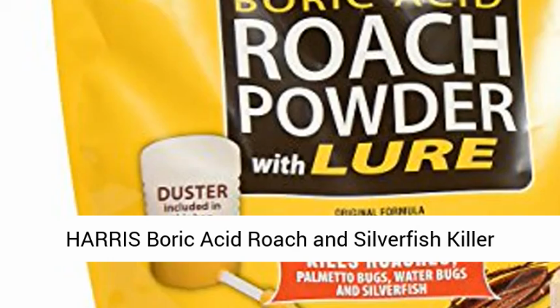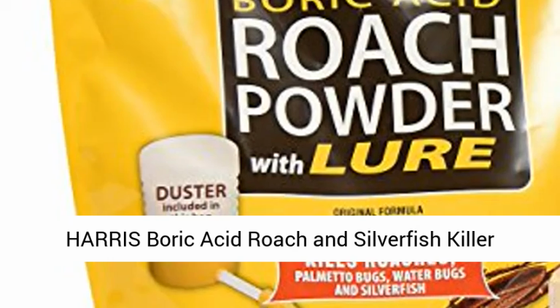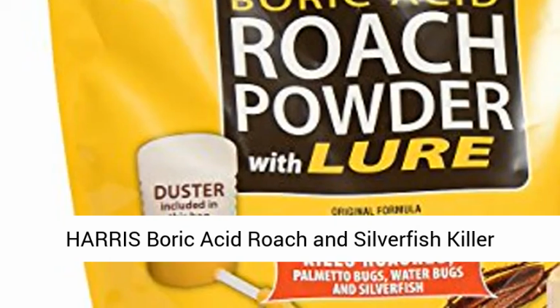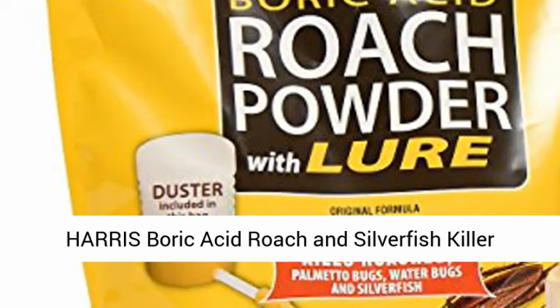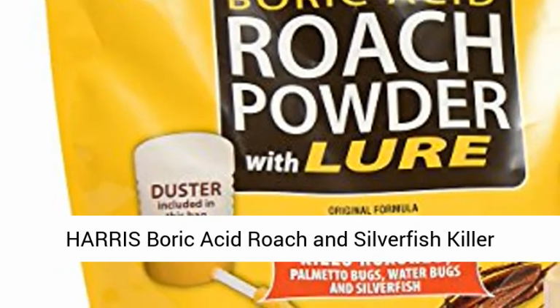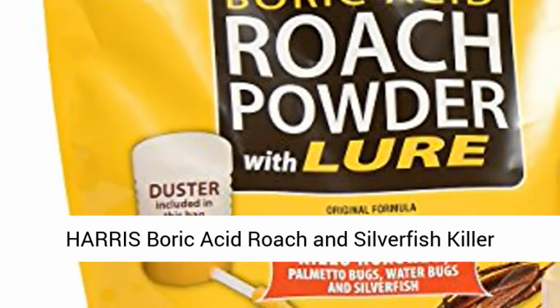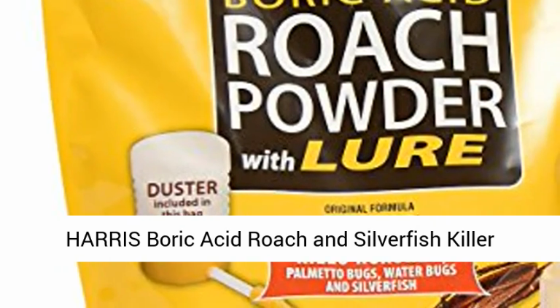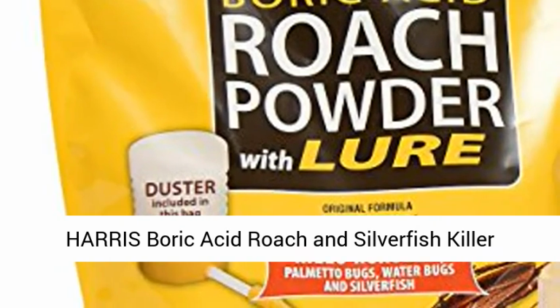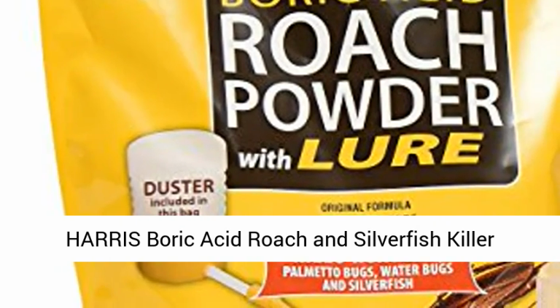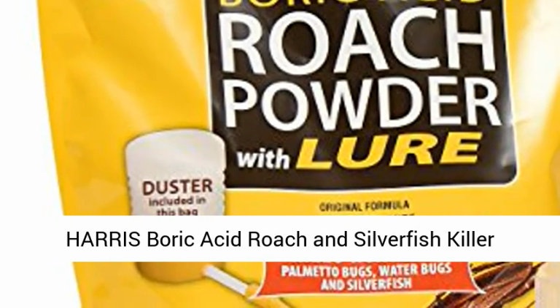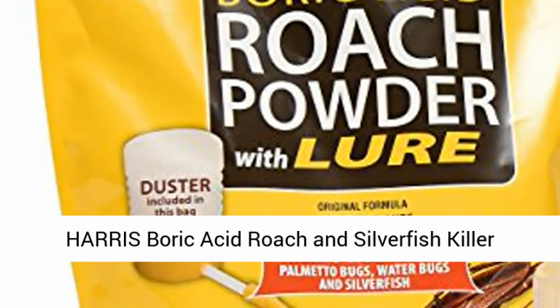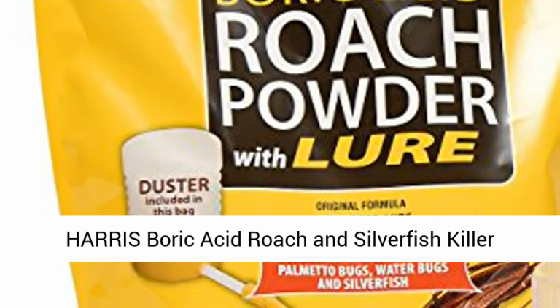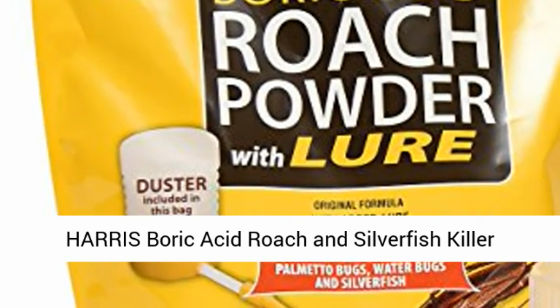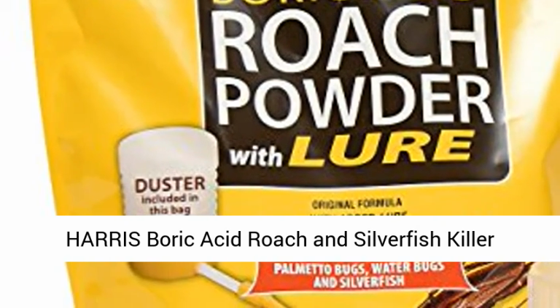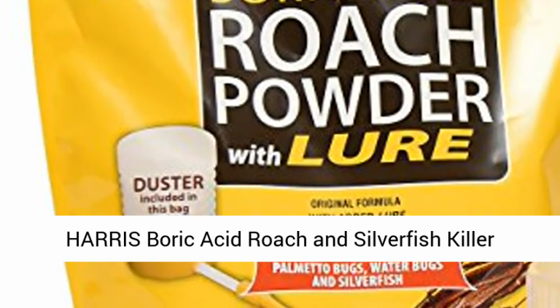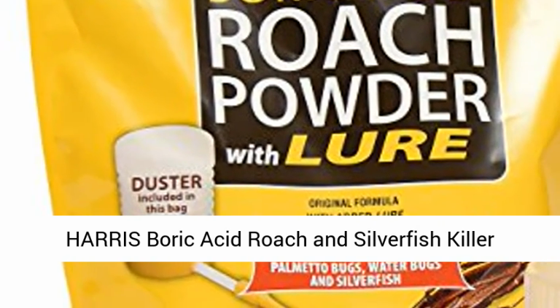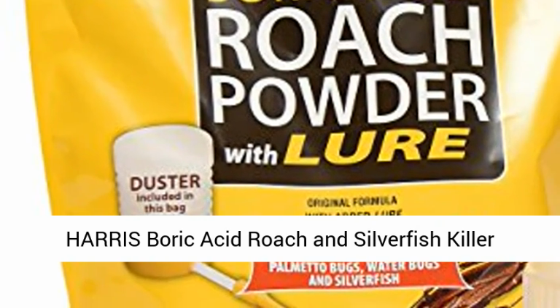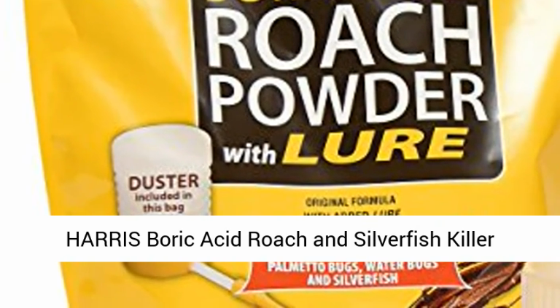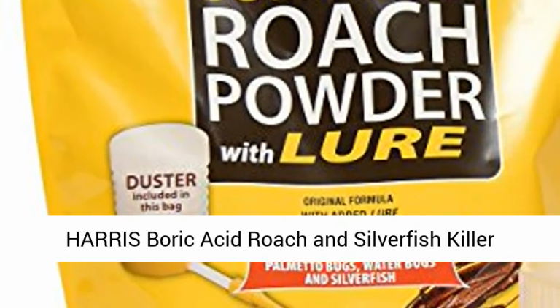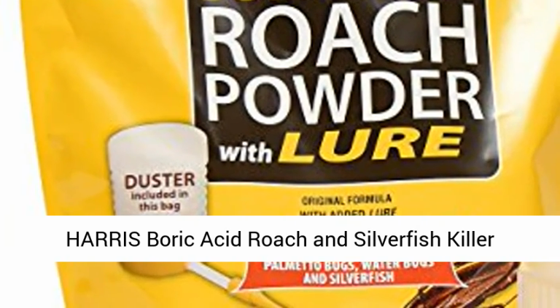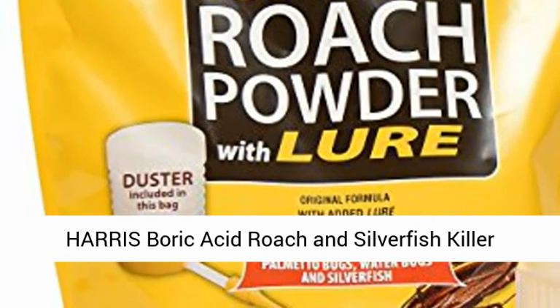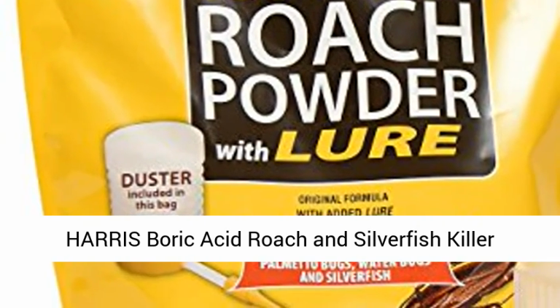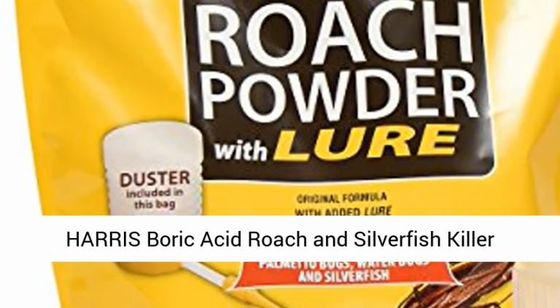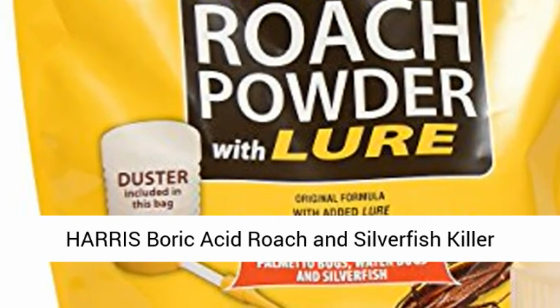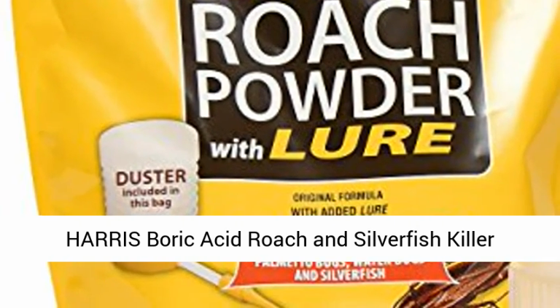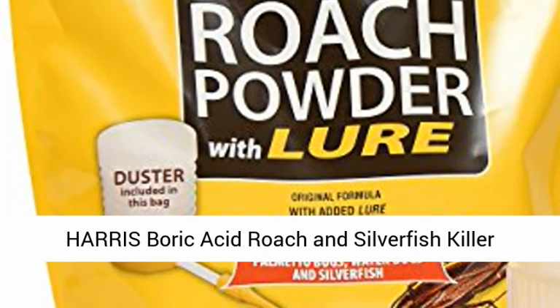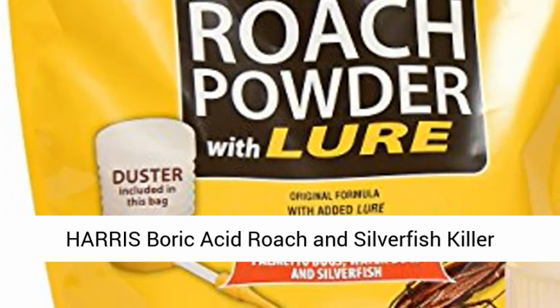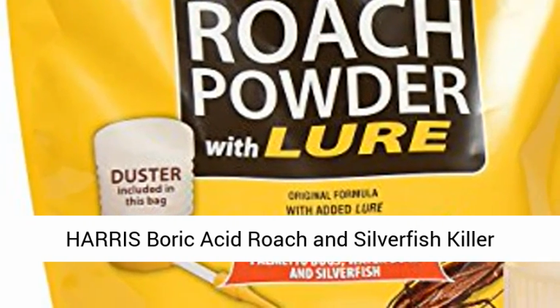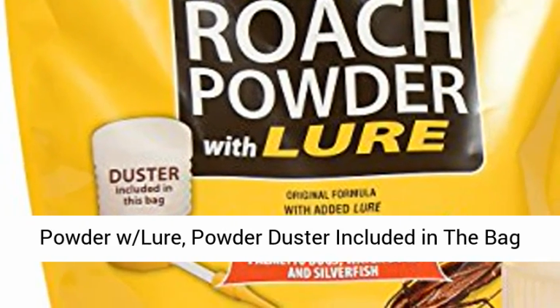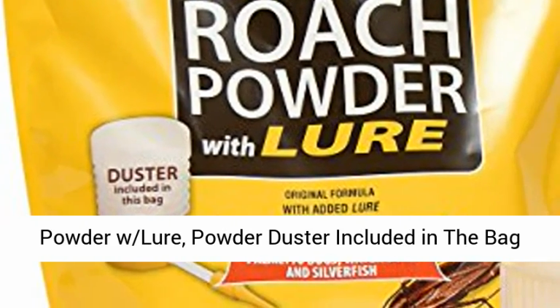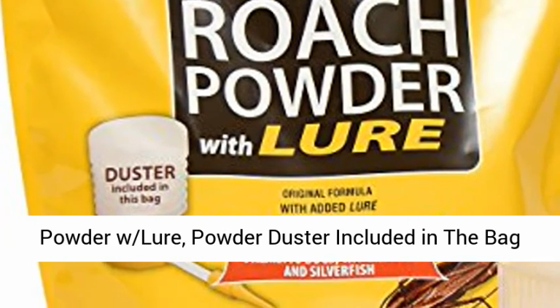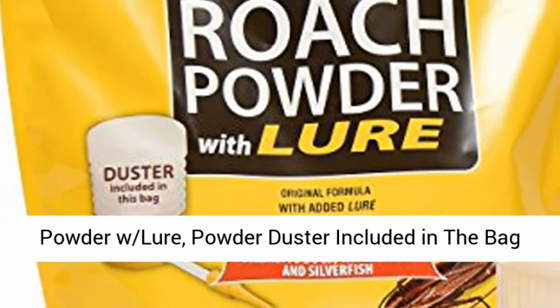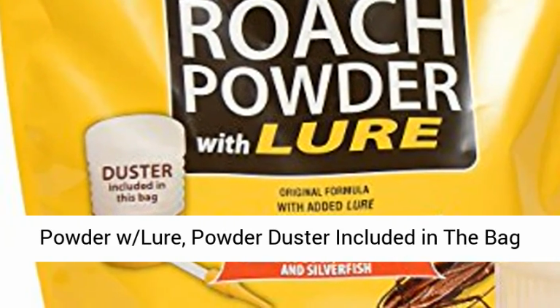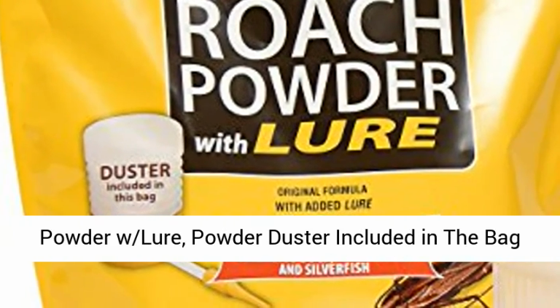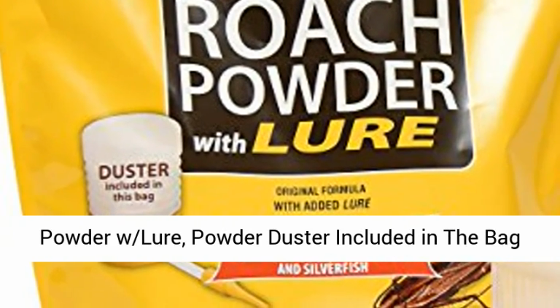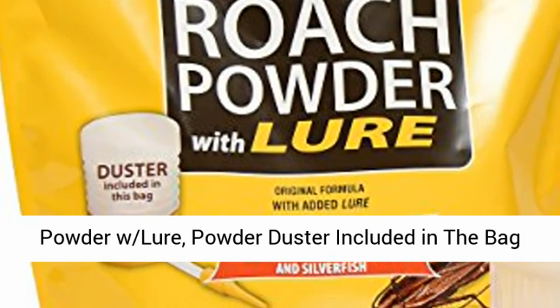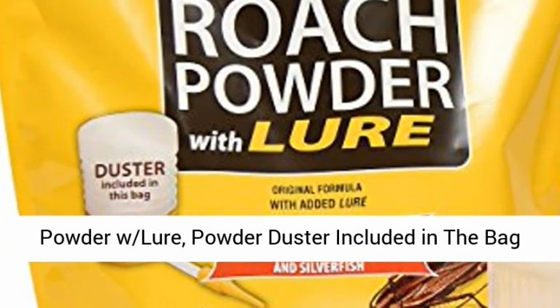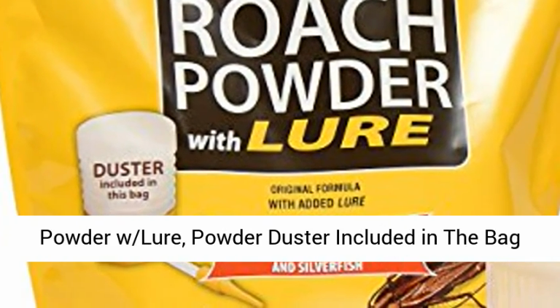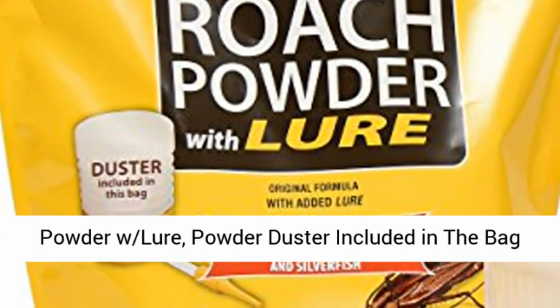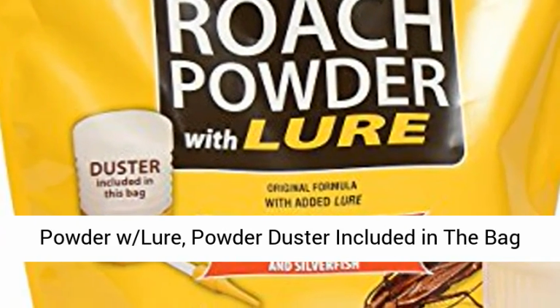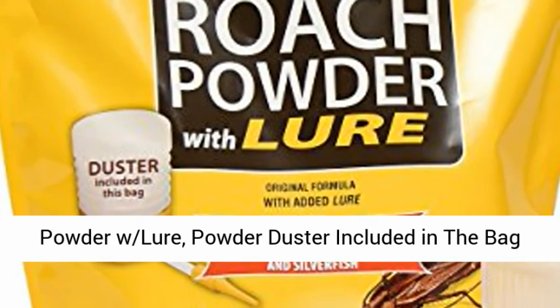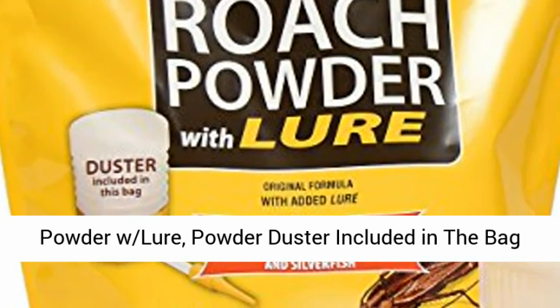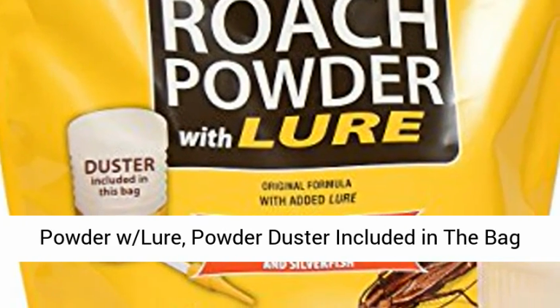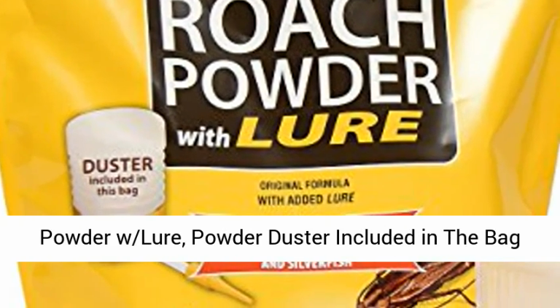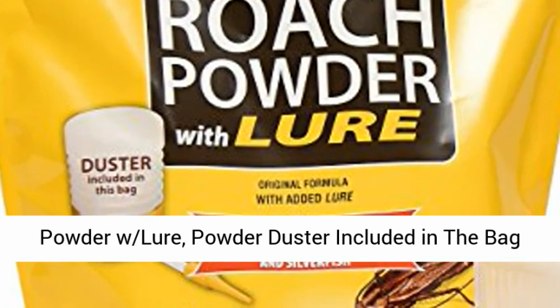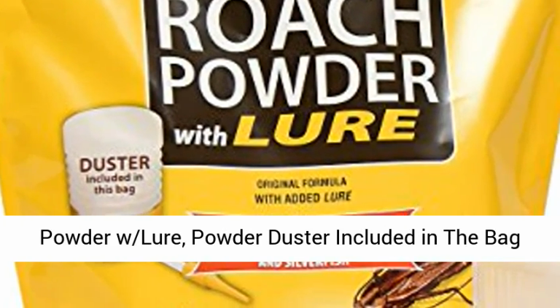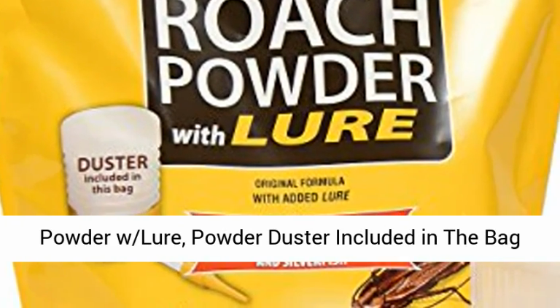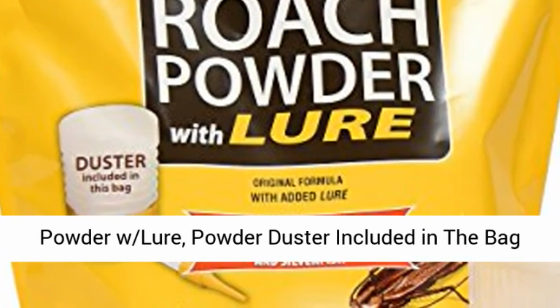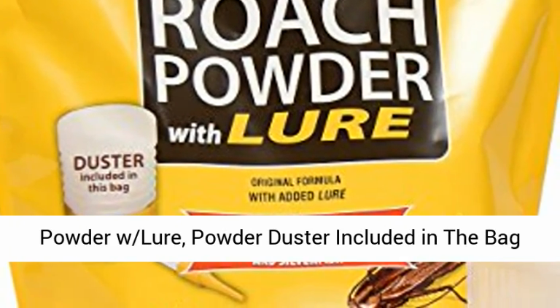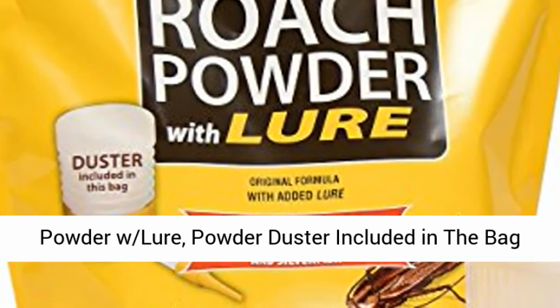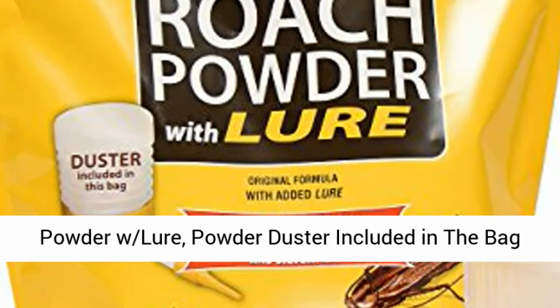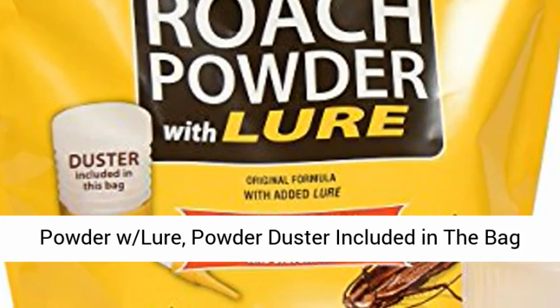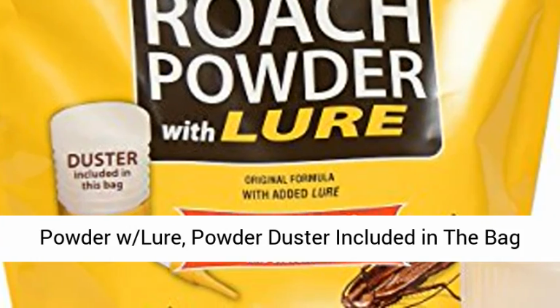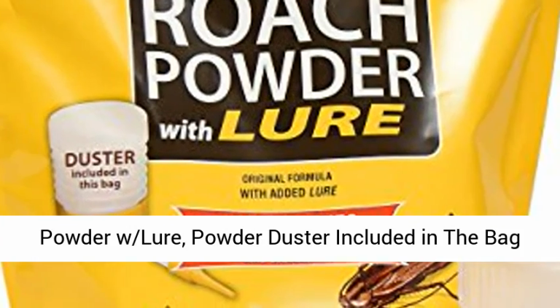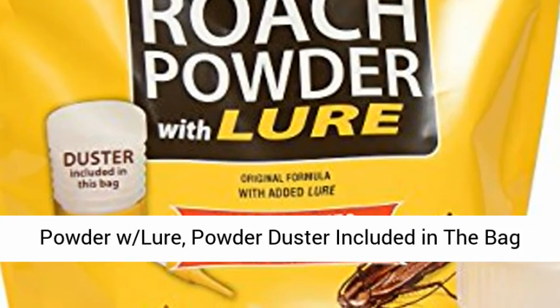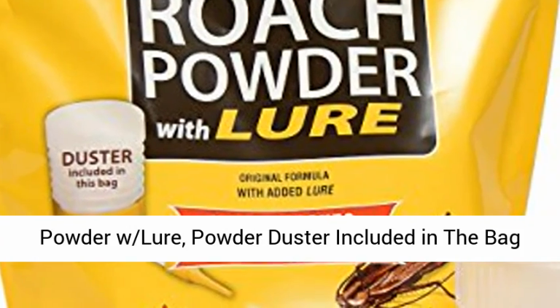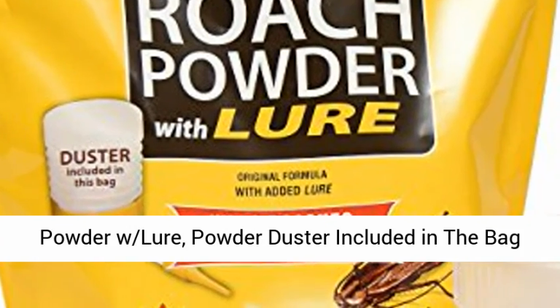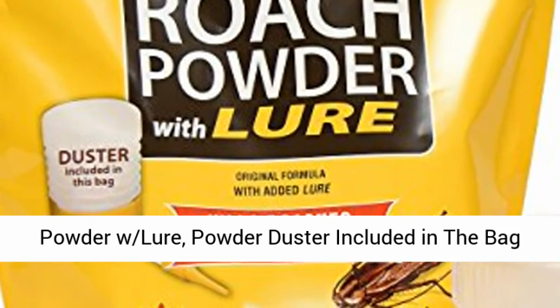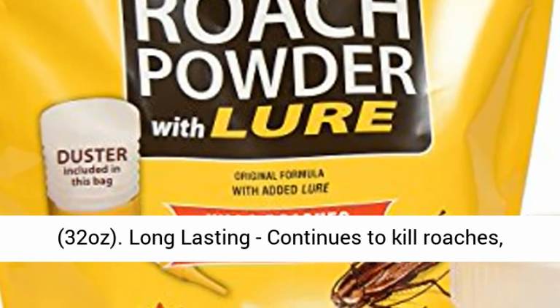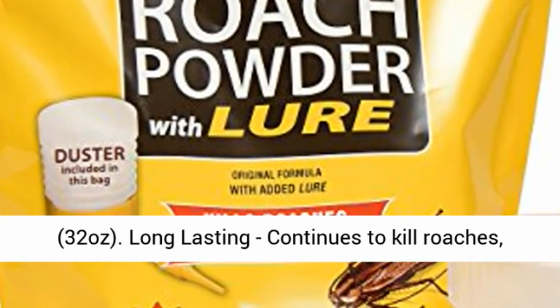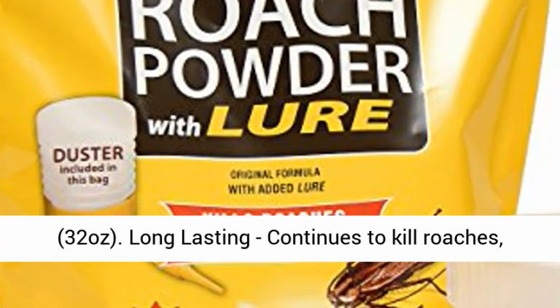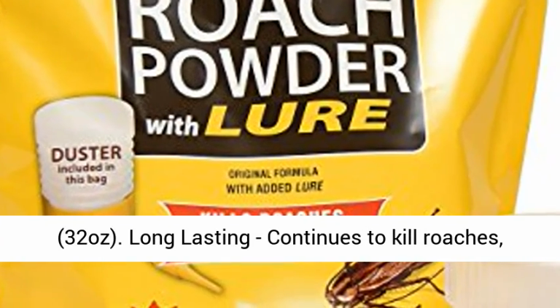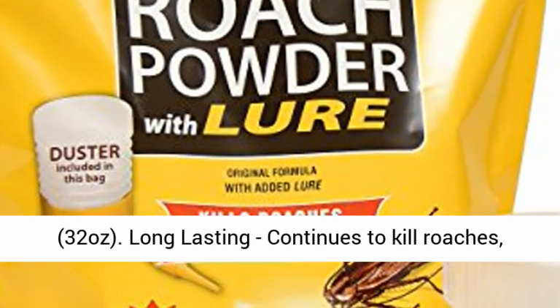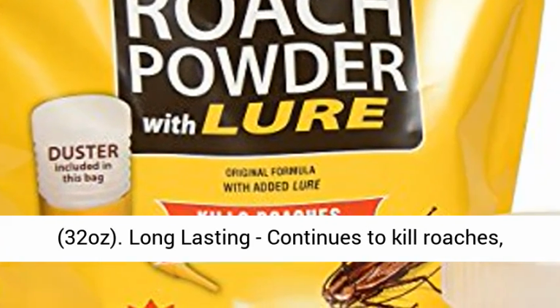Boric acid roach and silverfish killer powder with lure, powder duster included in the bag, 32 ounces.